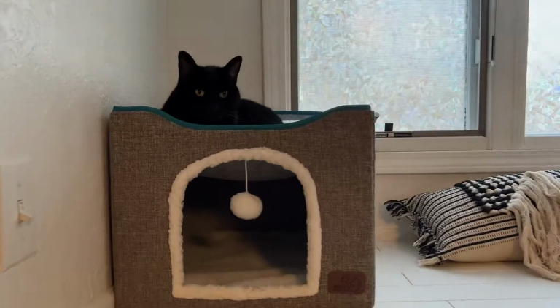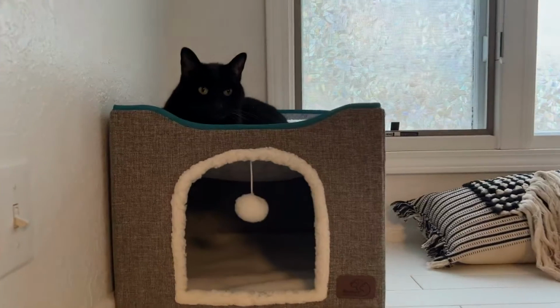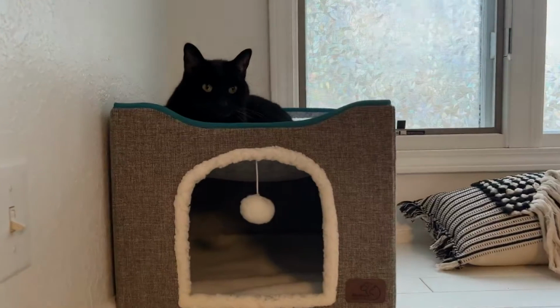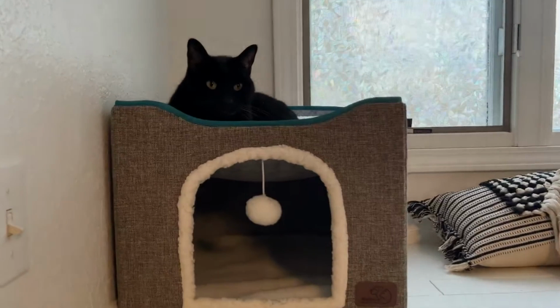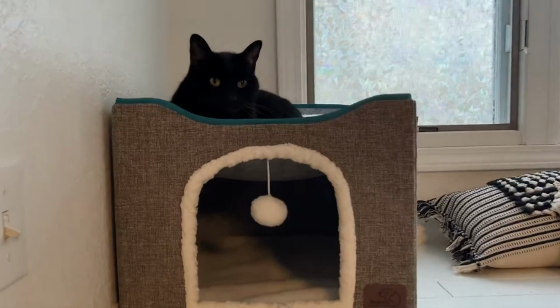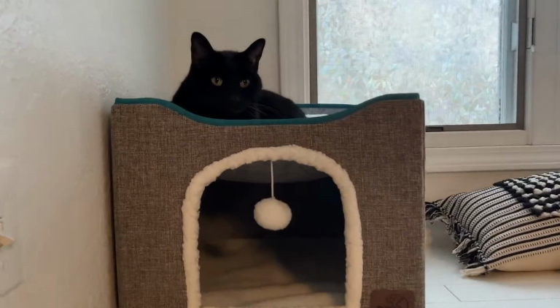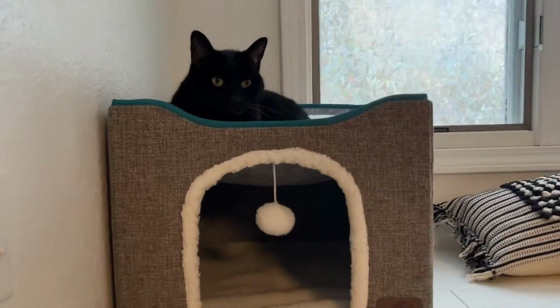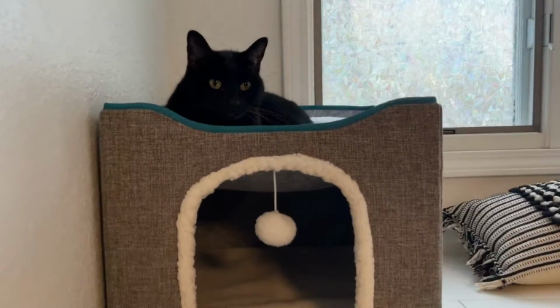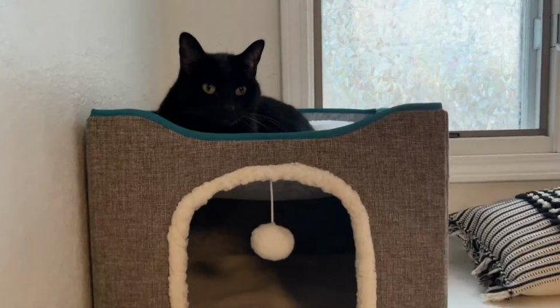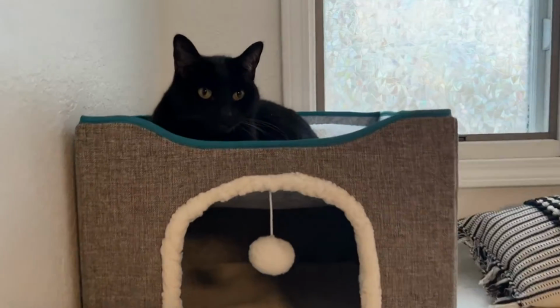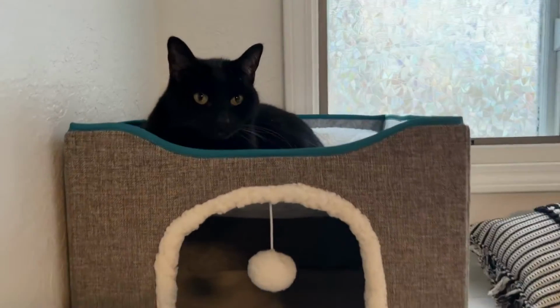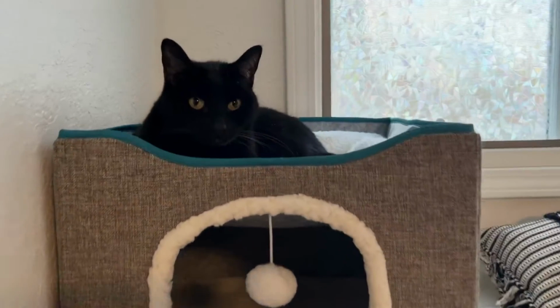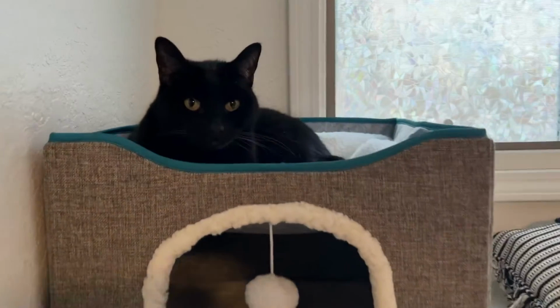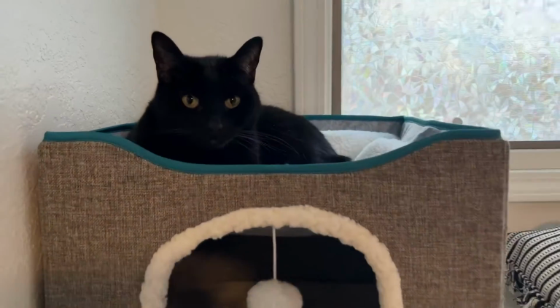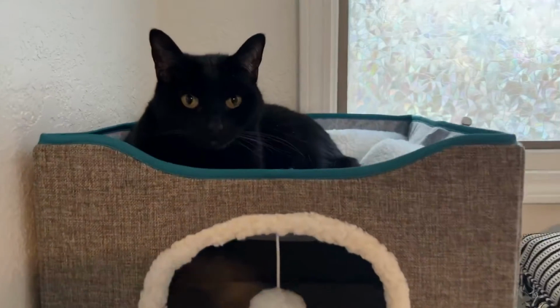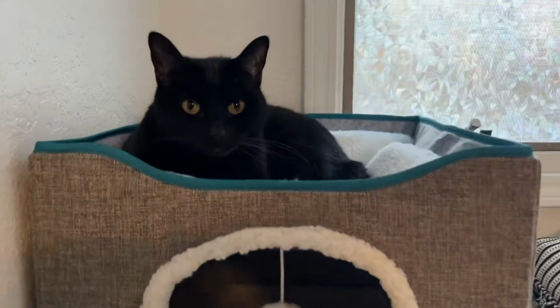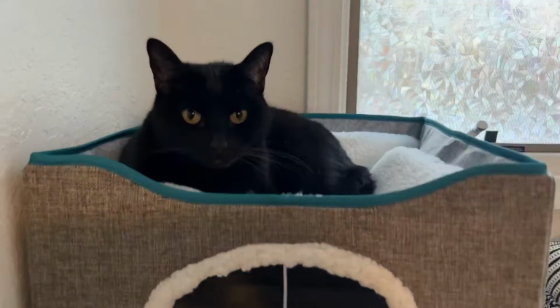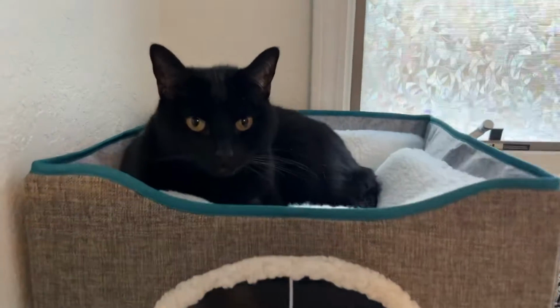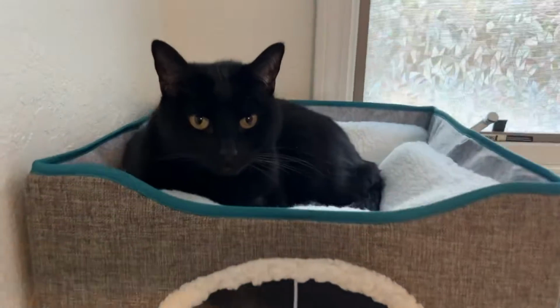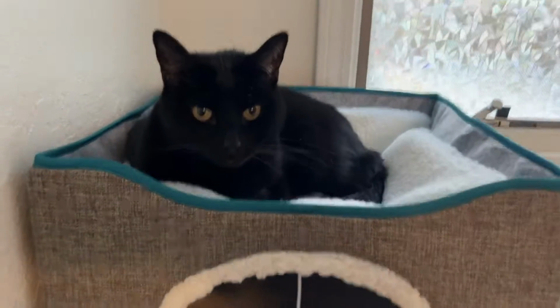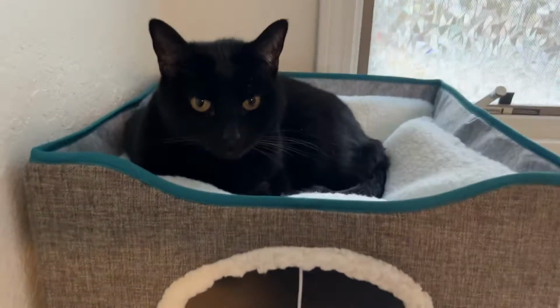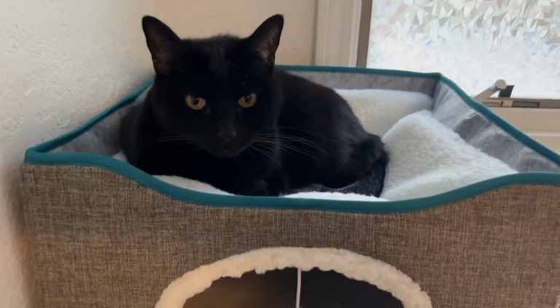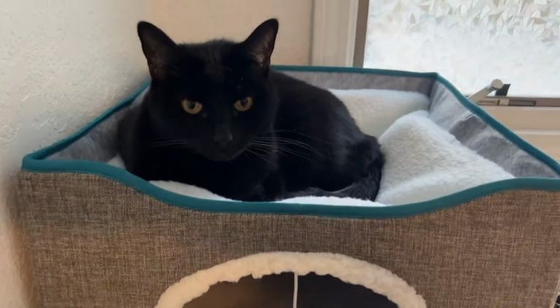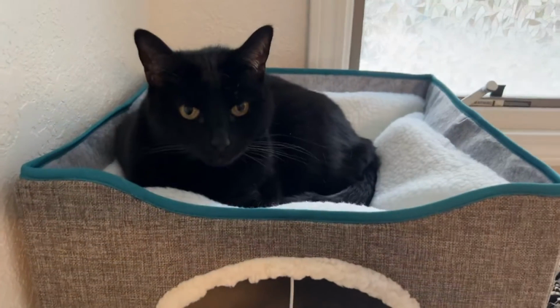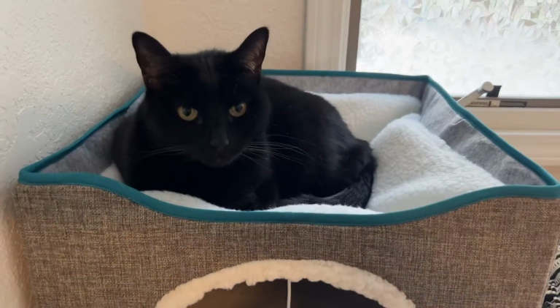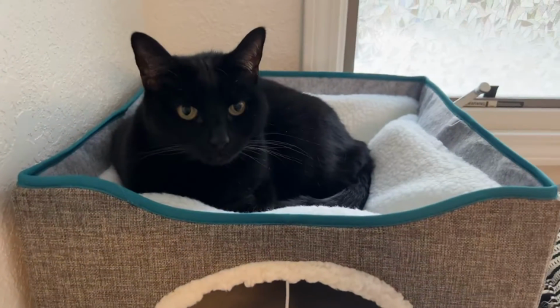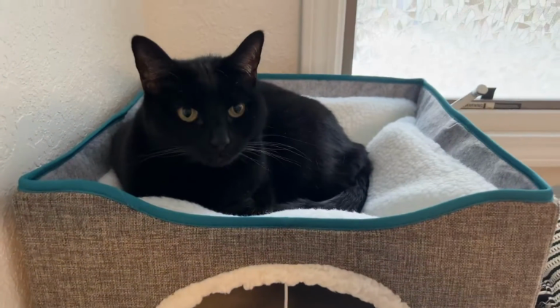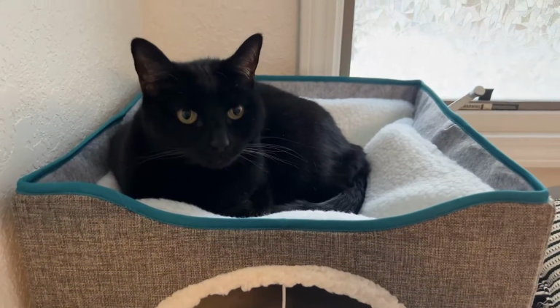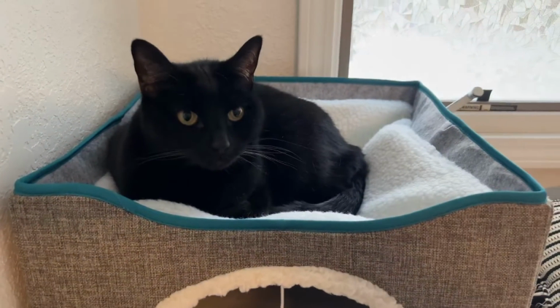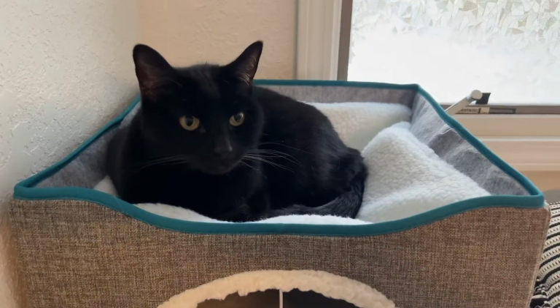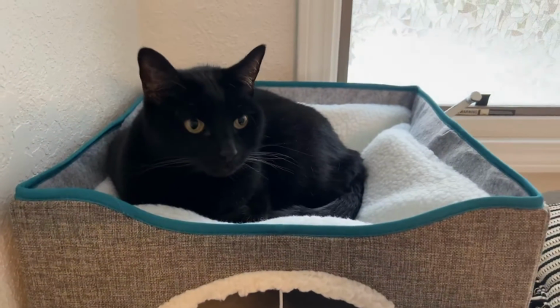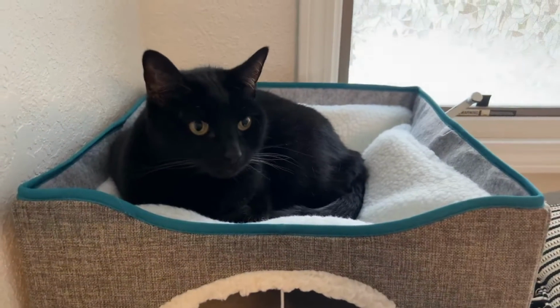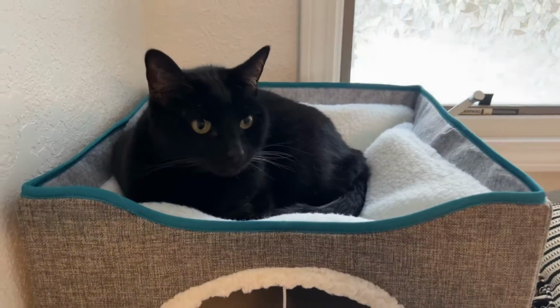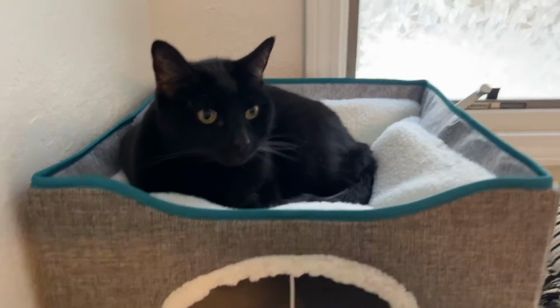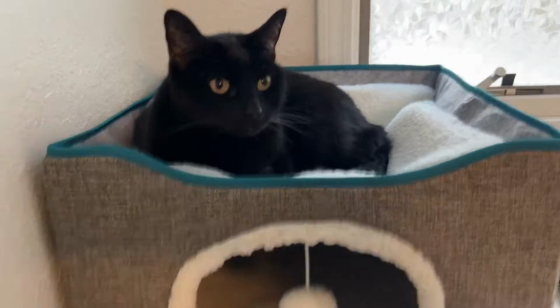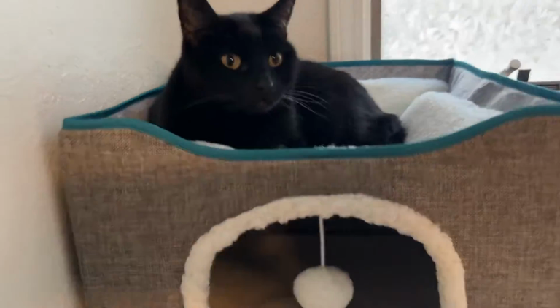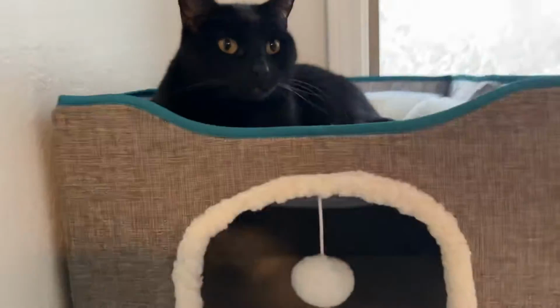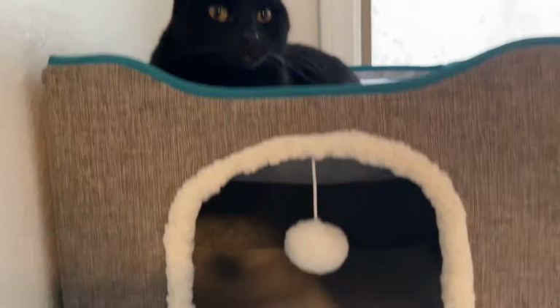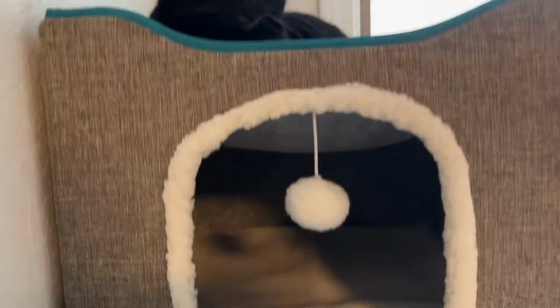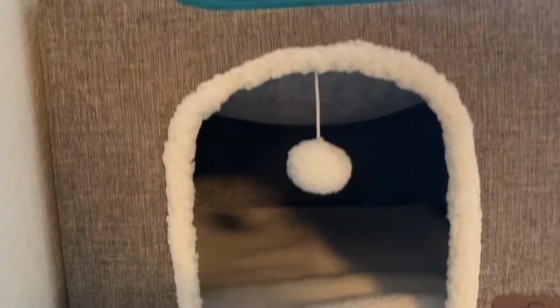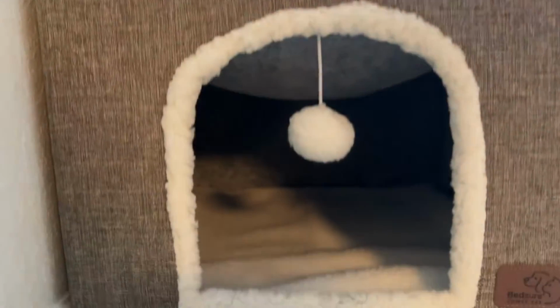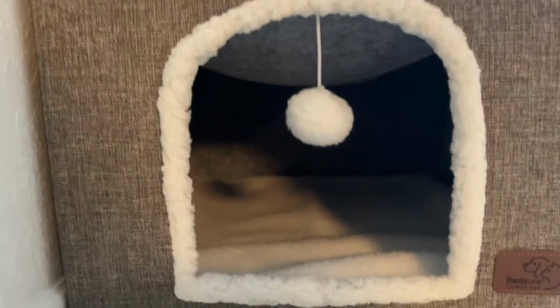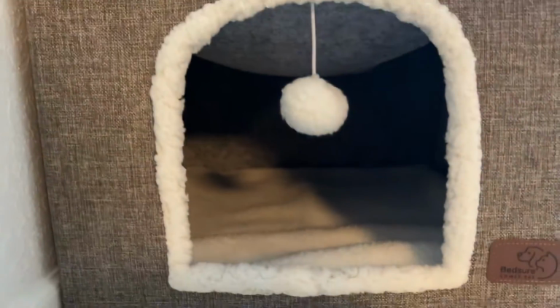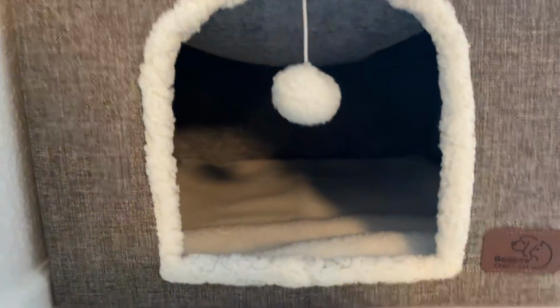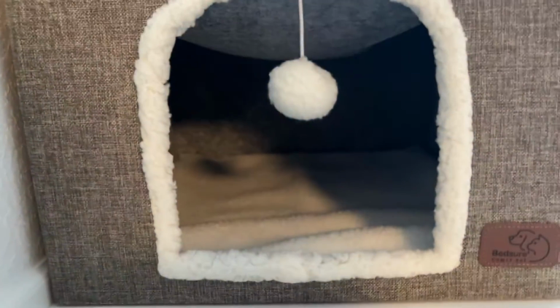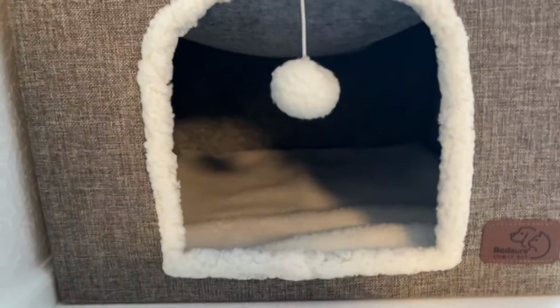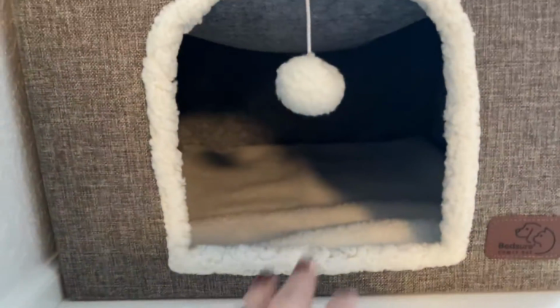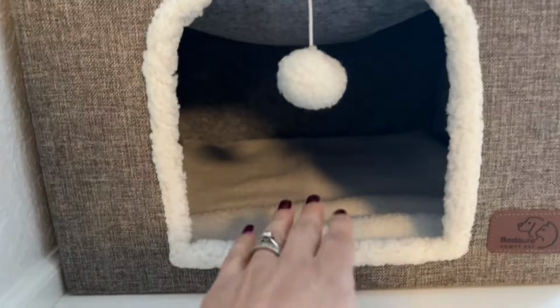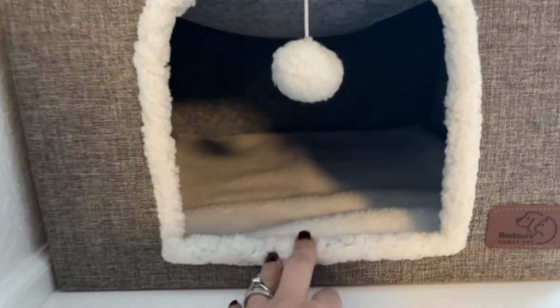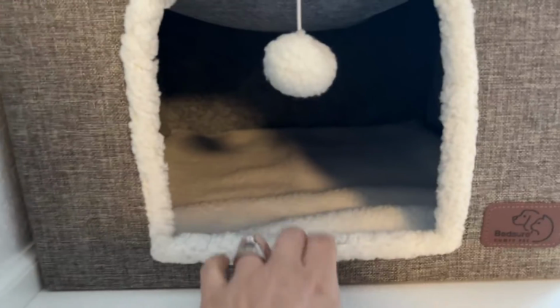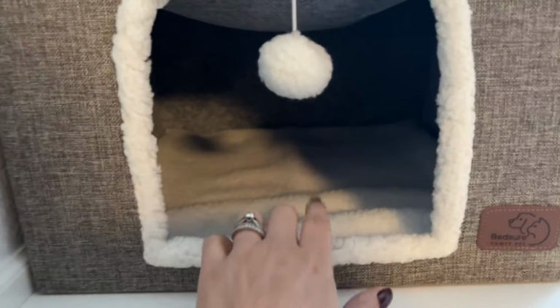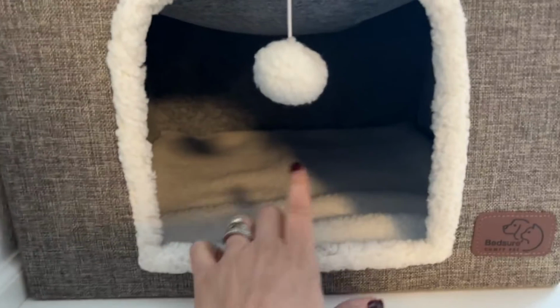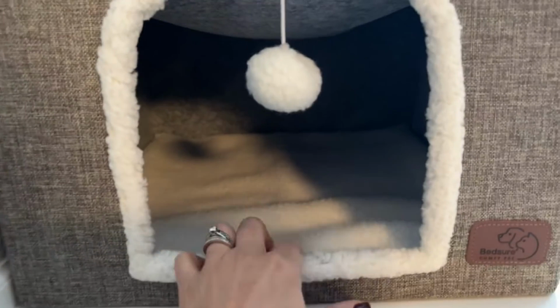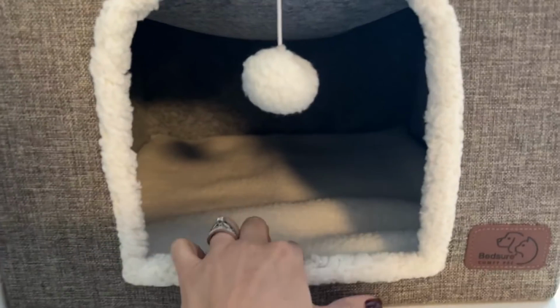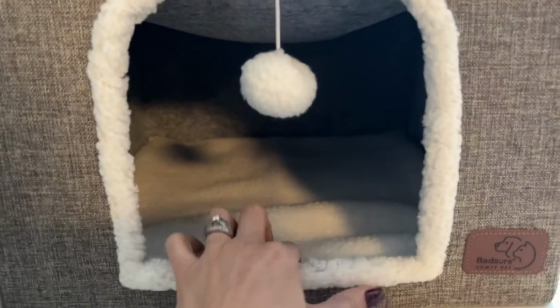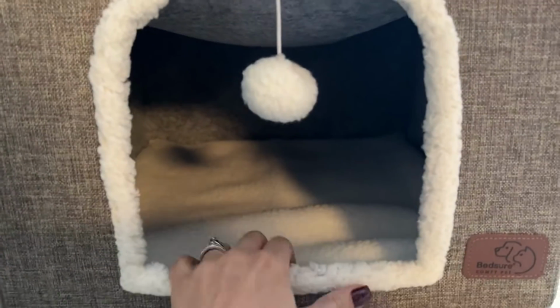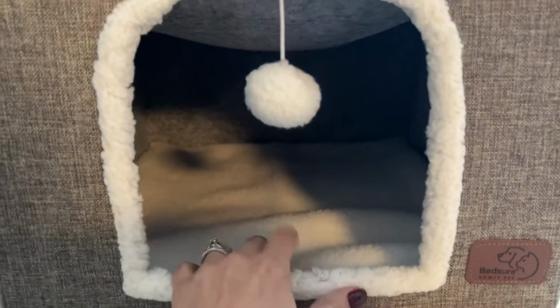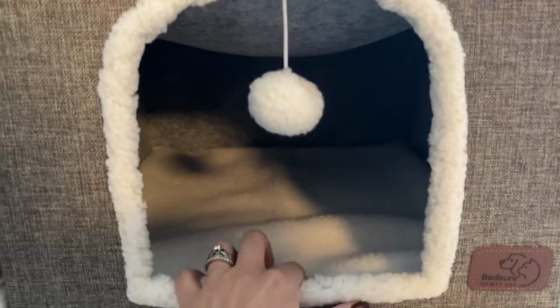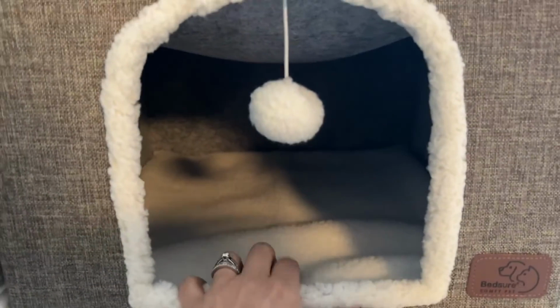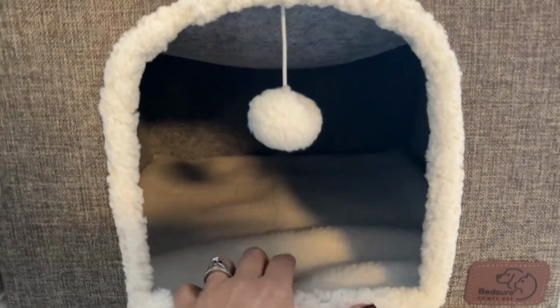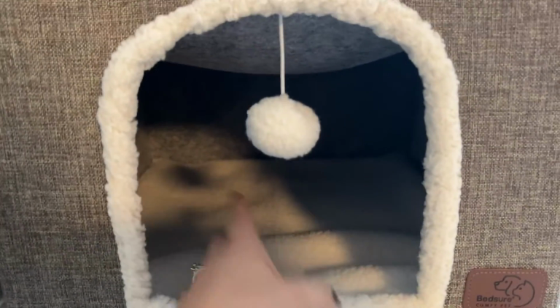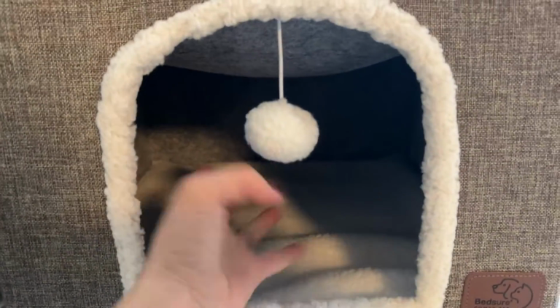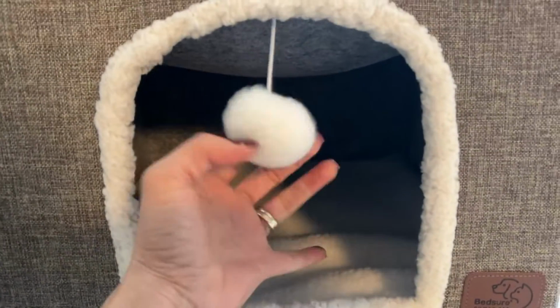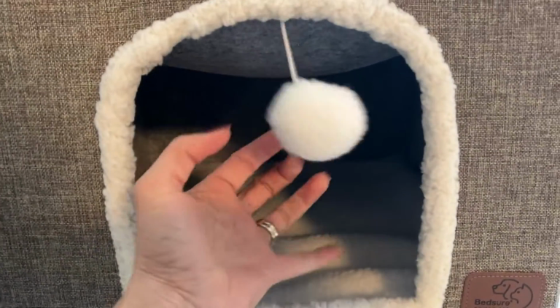Our kitty loves sleeping up here in this bed. Sometimes we find her — earlier today she was in here.